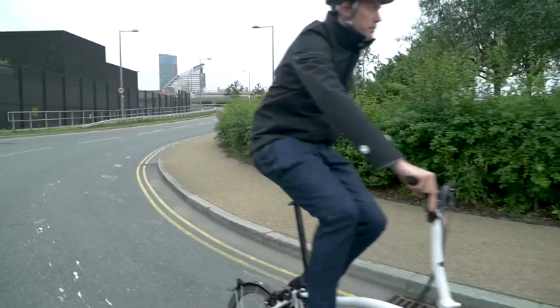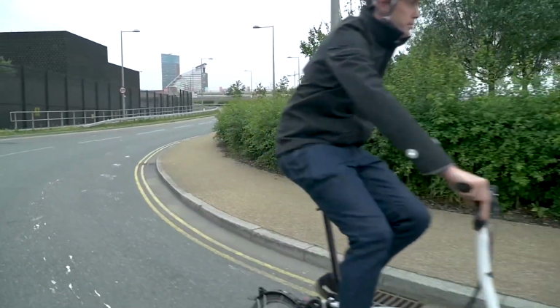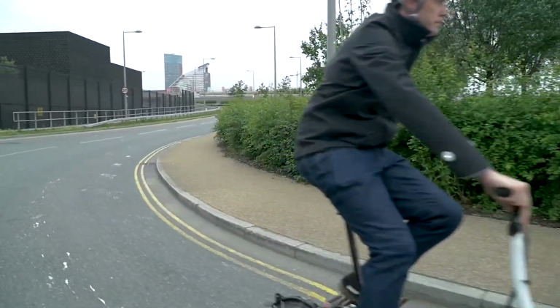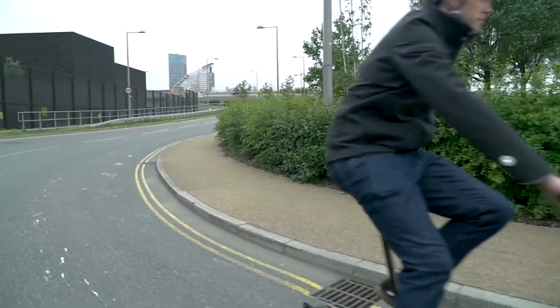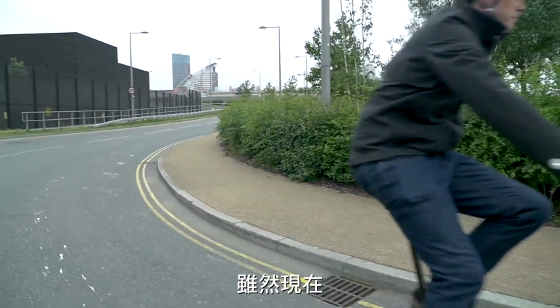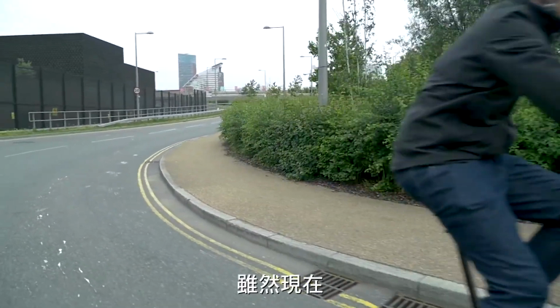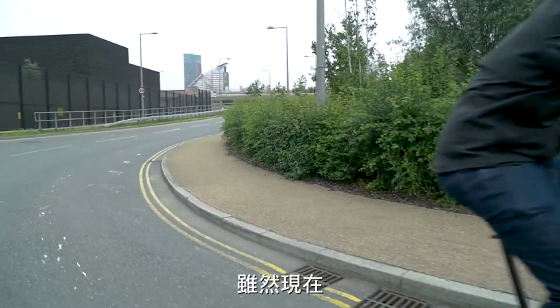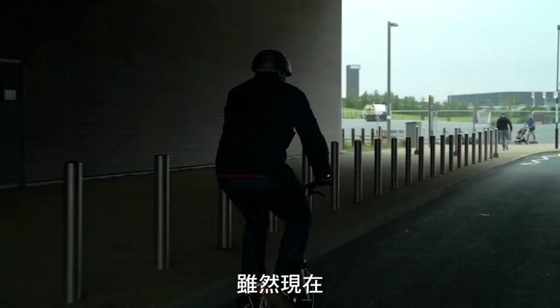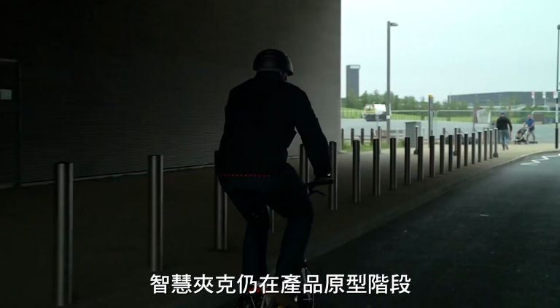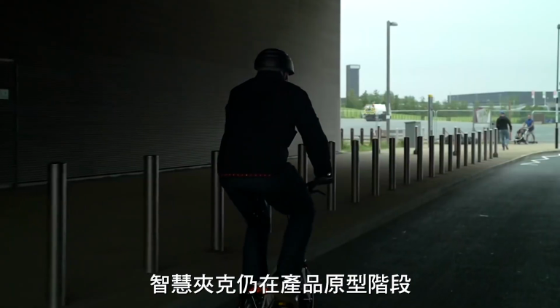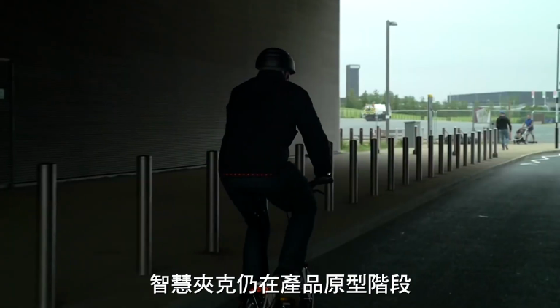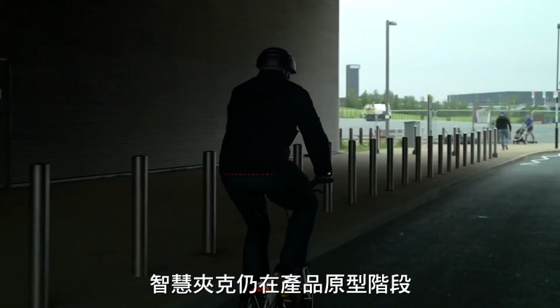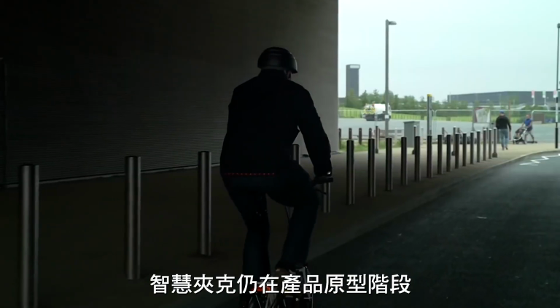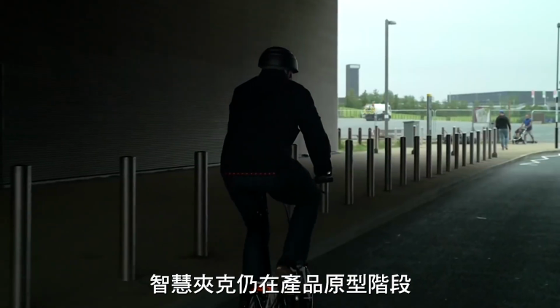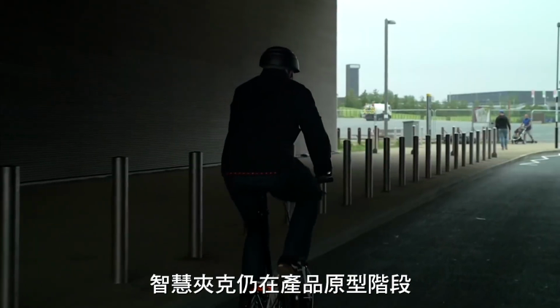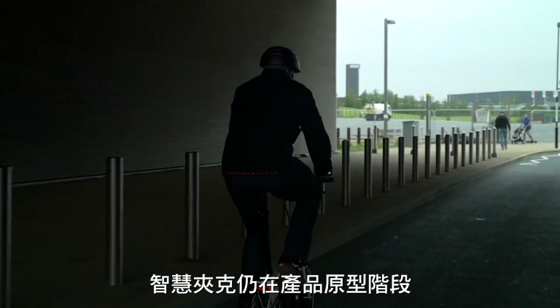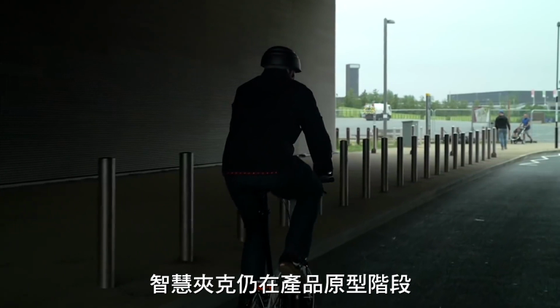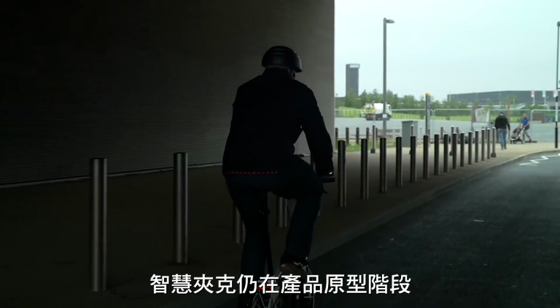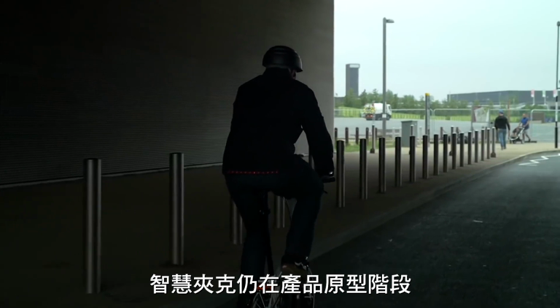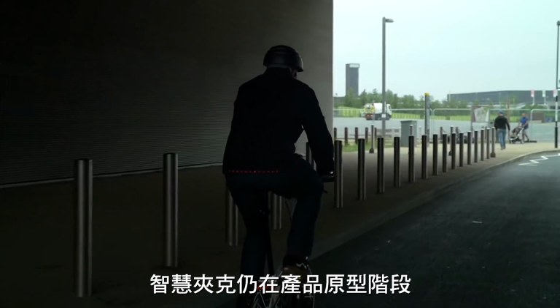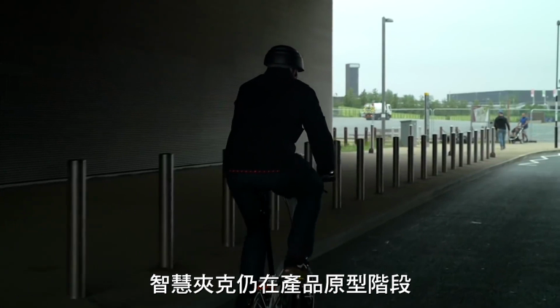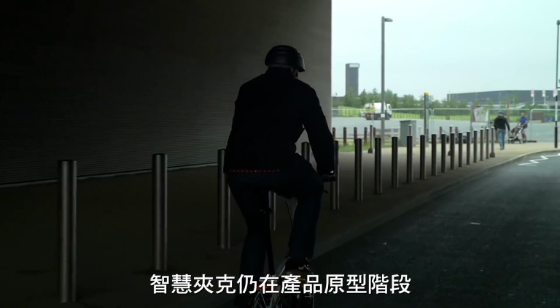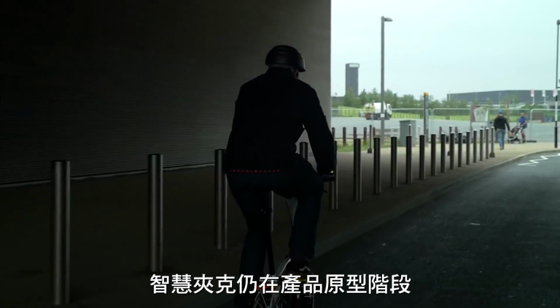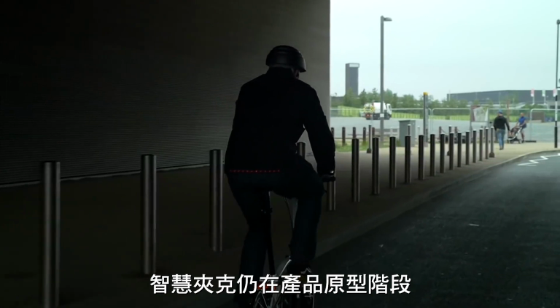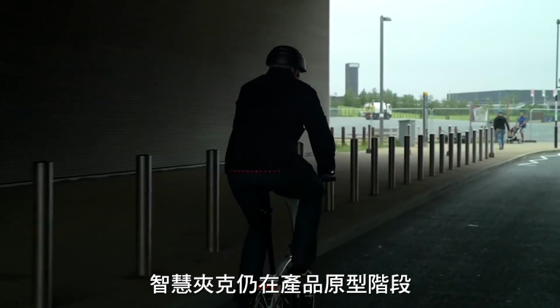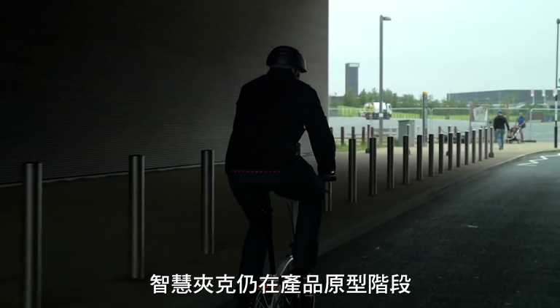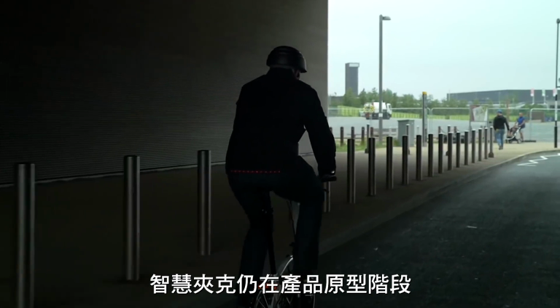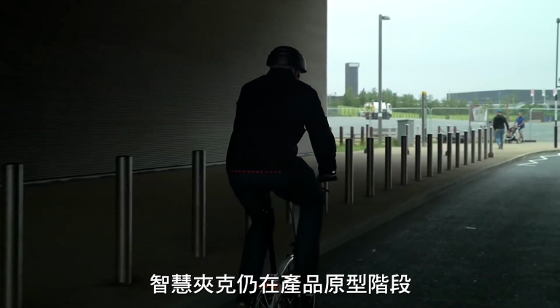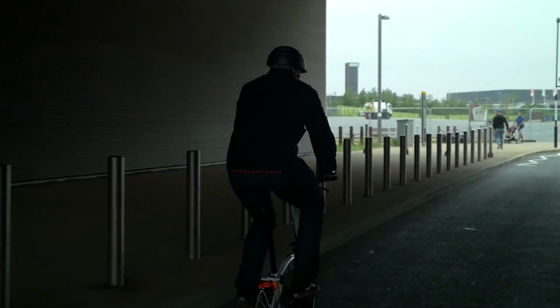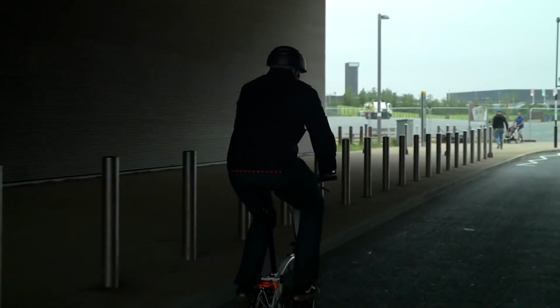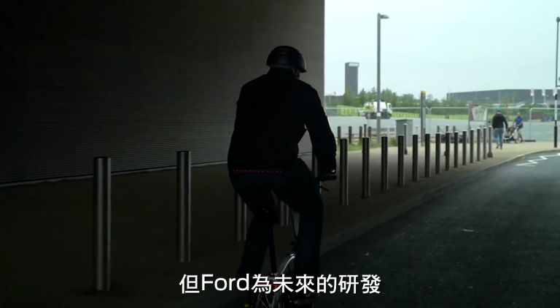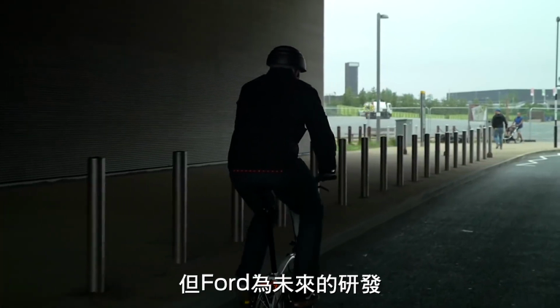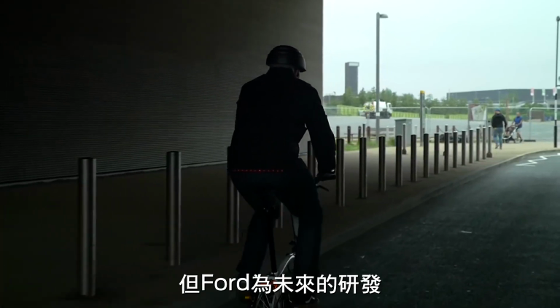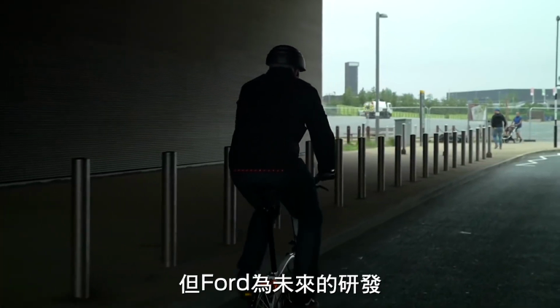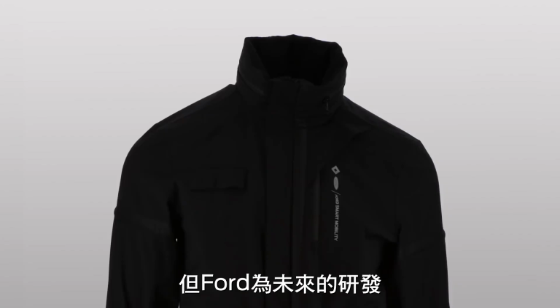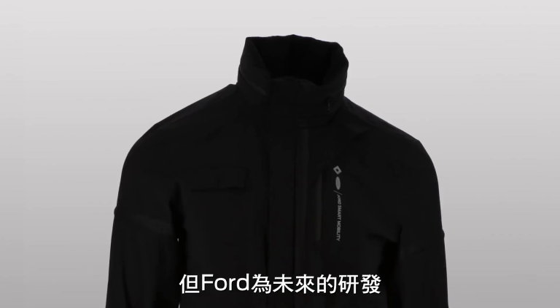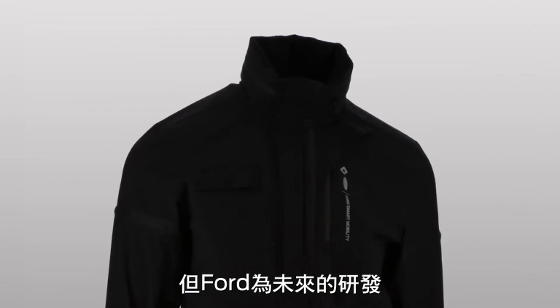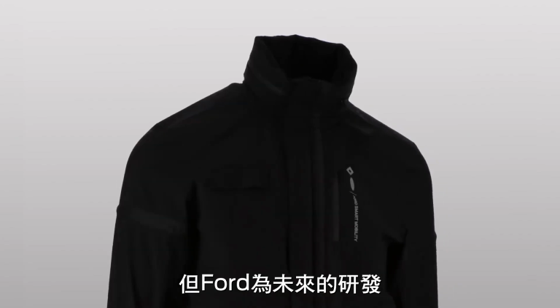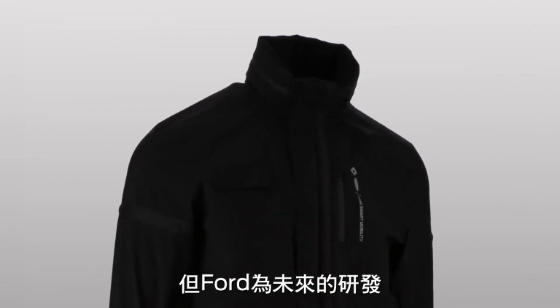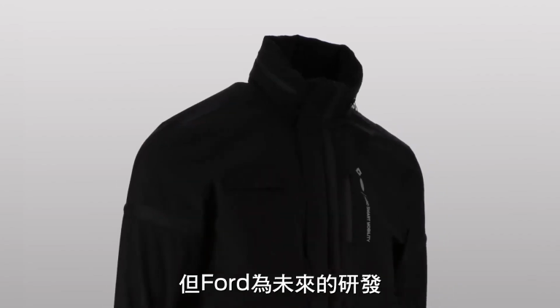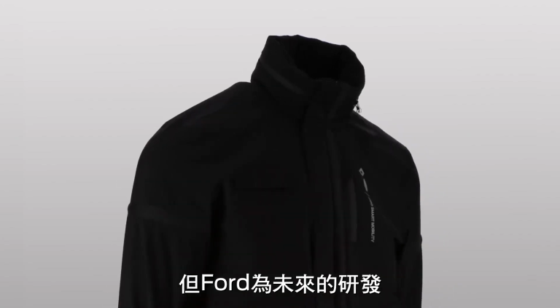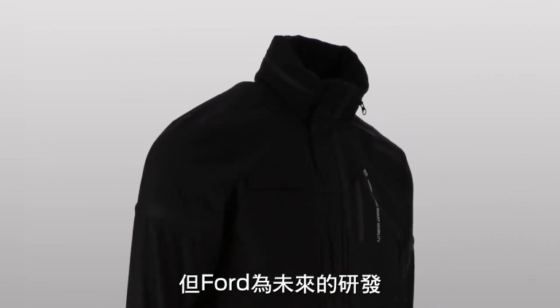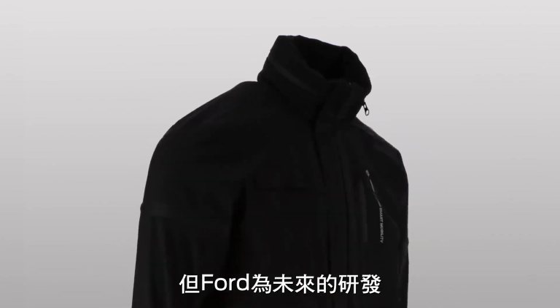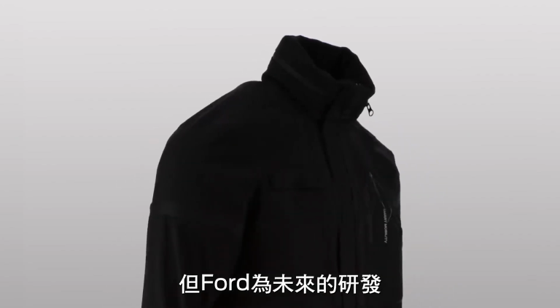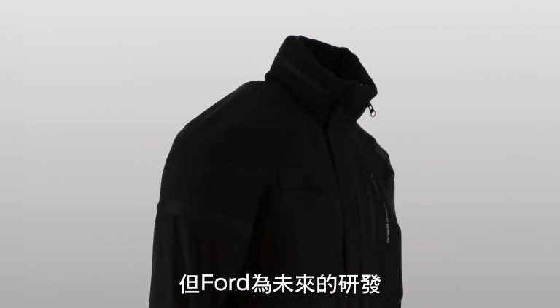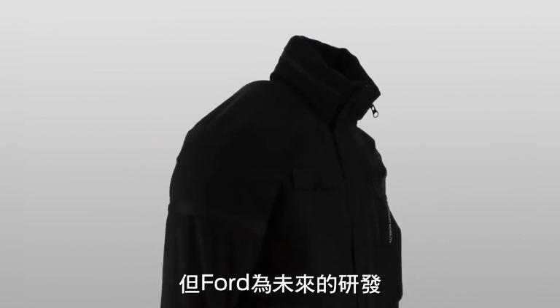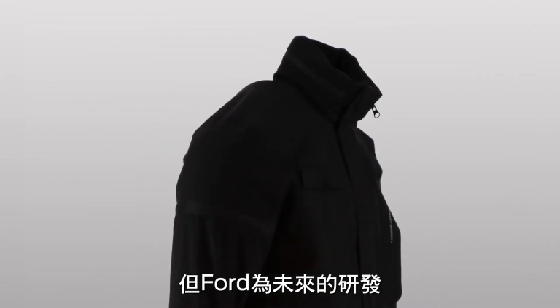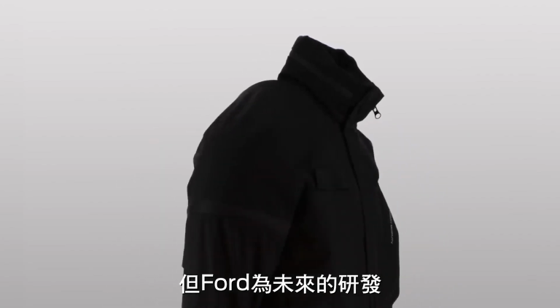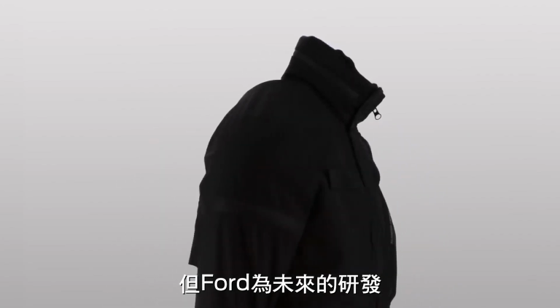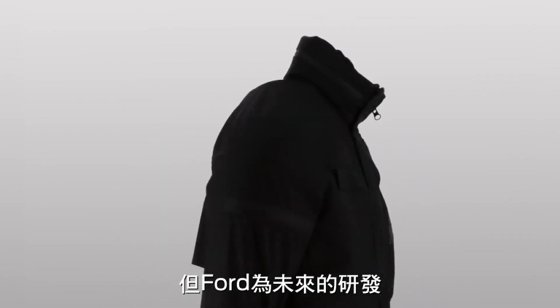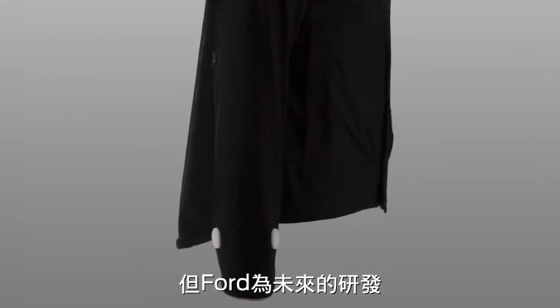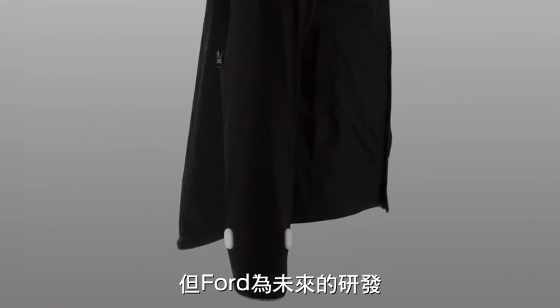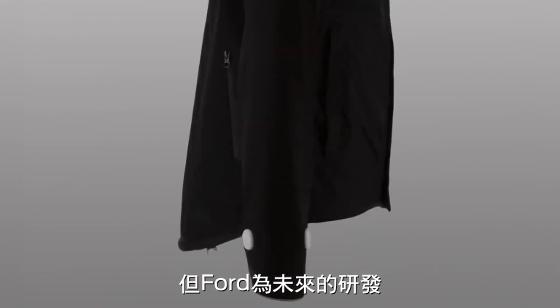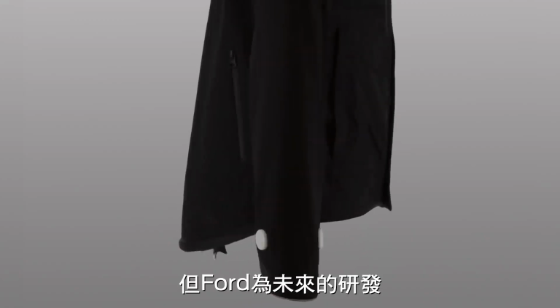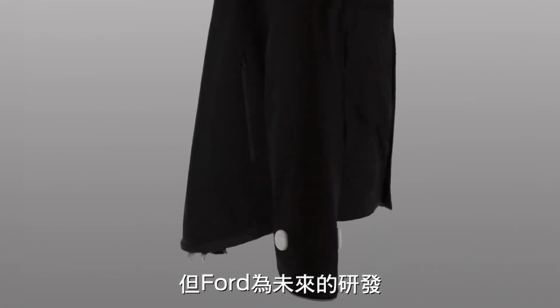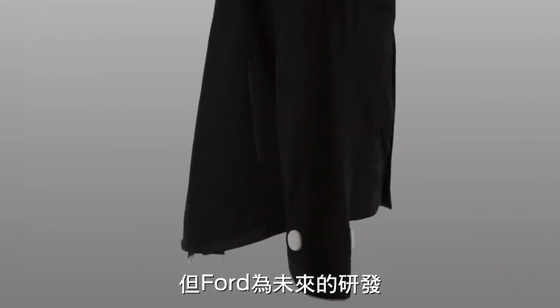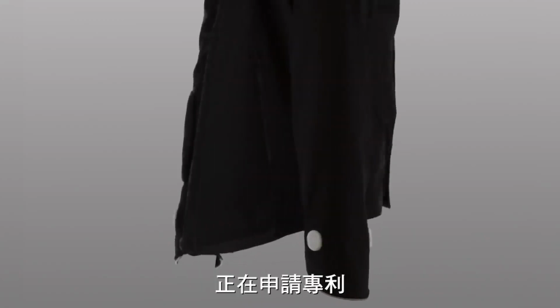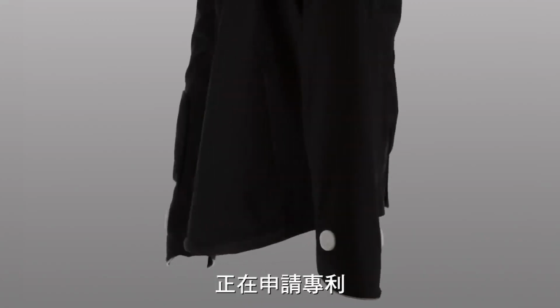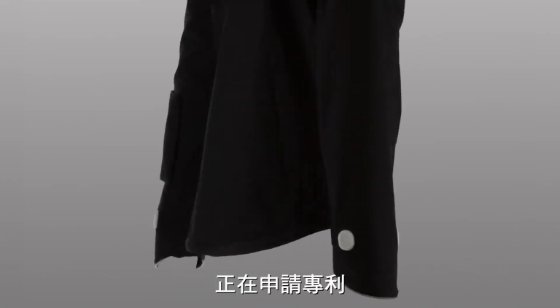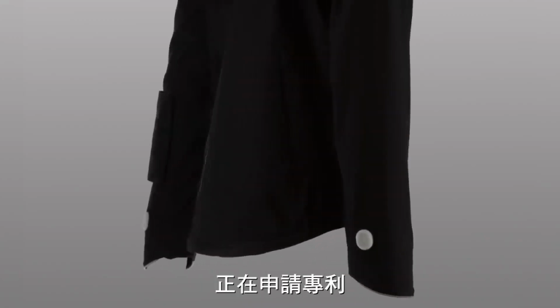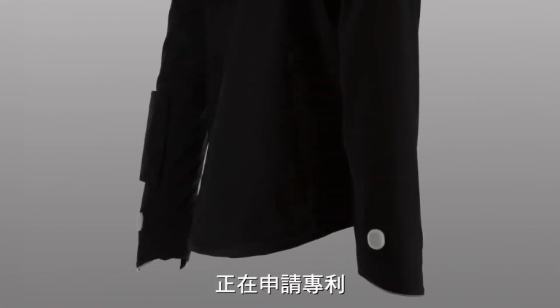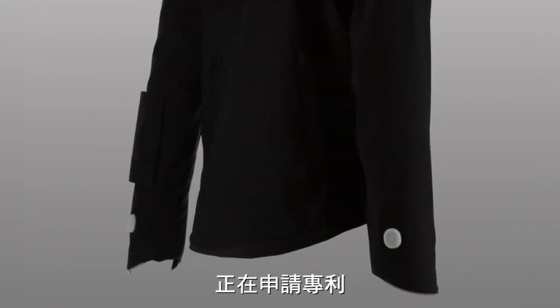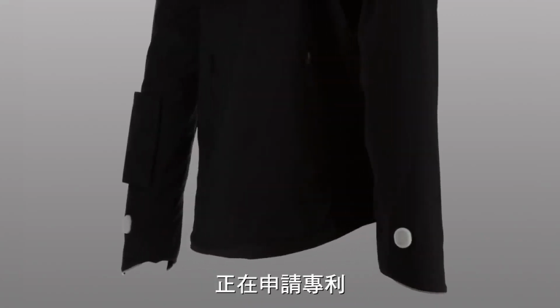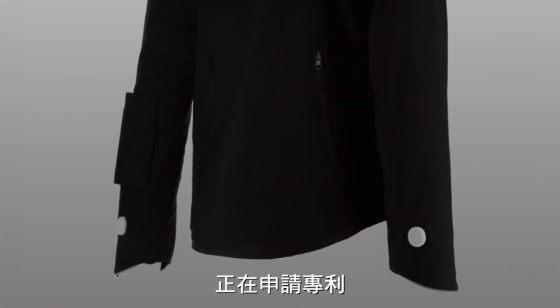For now, Smart Jacket is just a prototype. However, Ford is in the process of patenting it for further development, with the aim of licensing the technology to partners in the future.